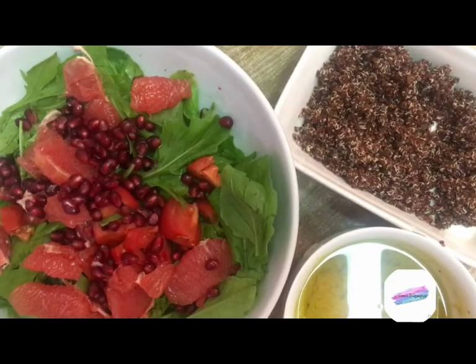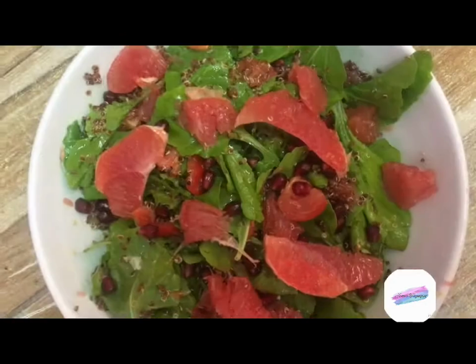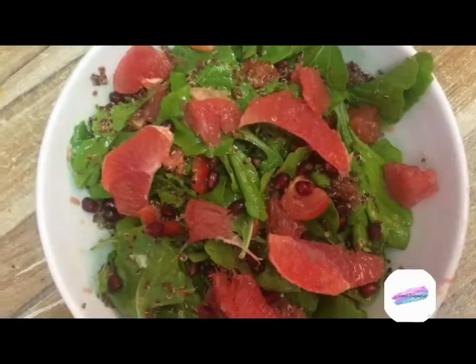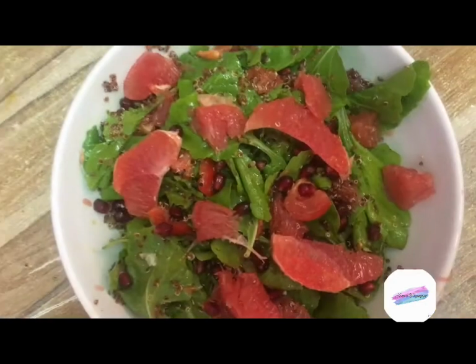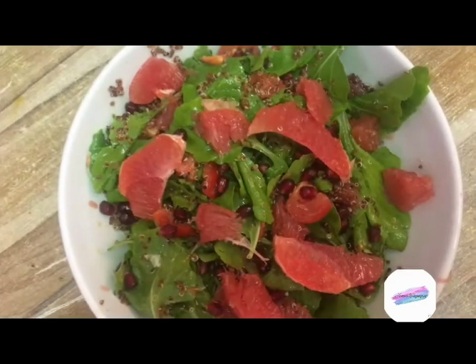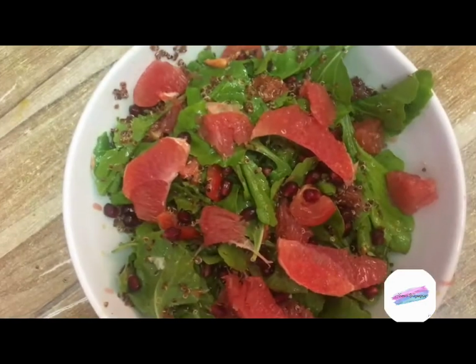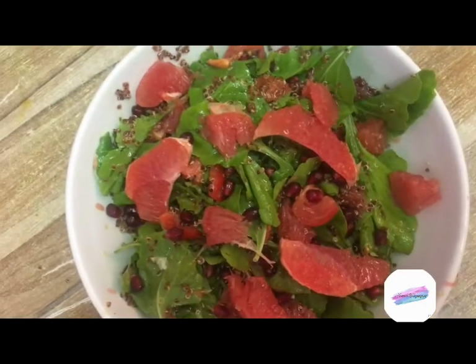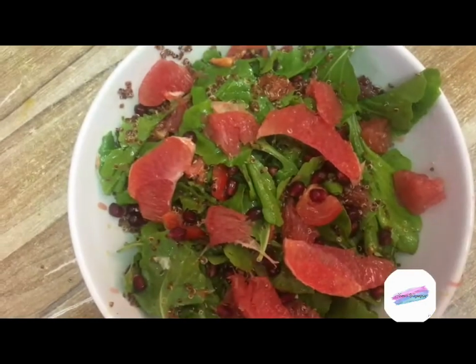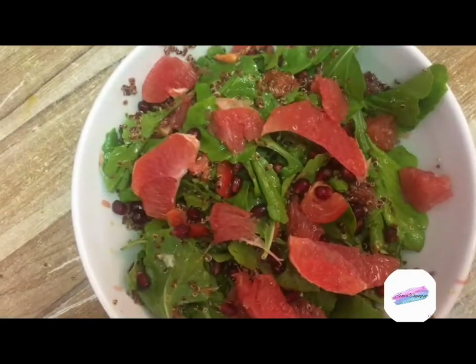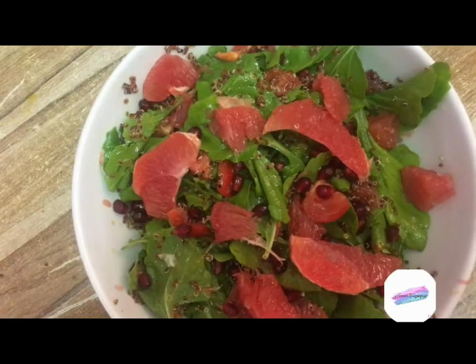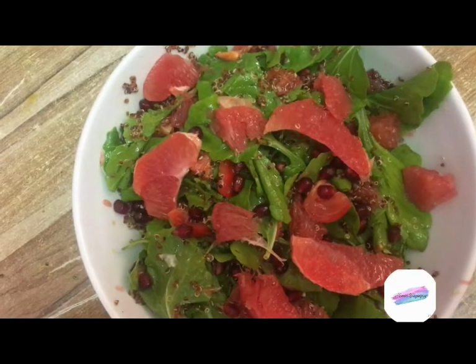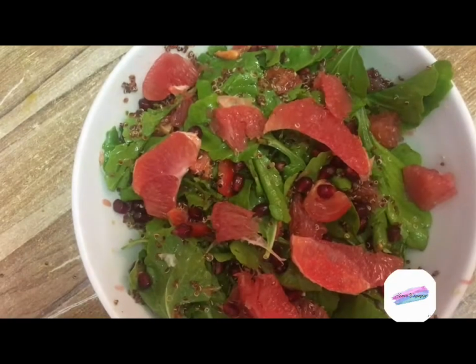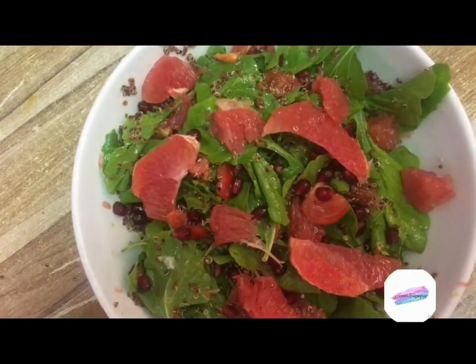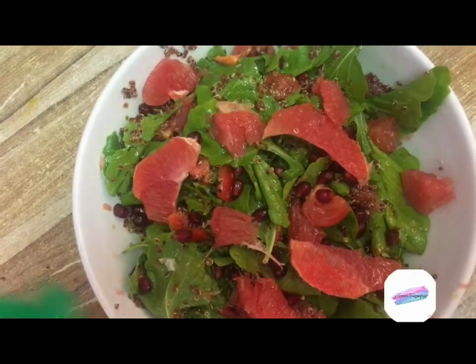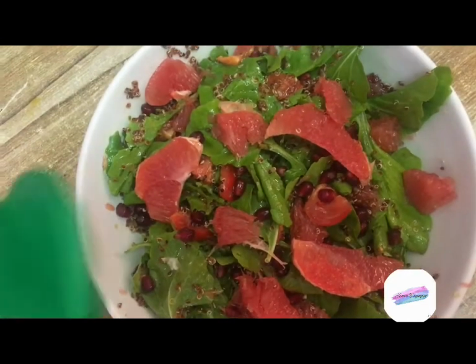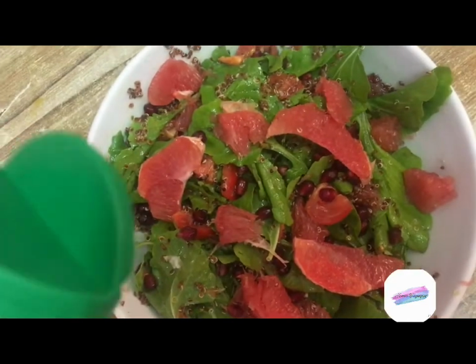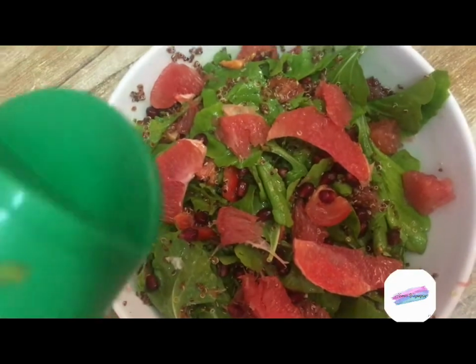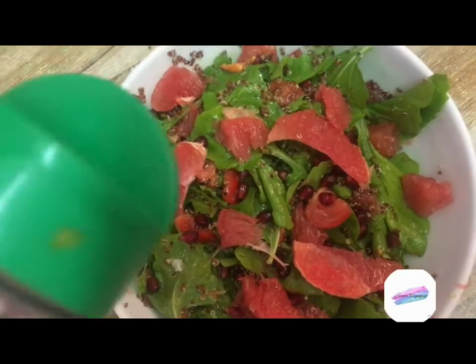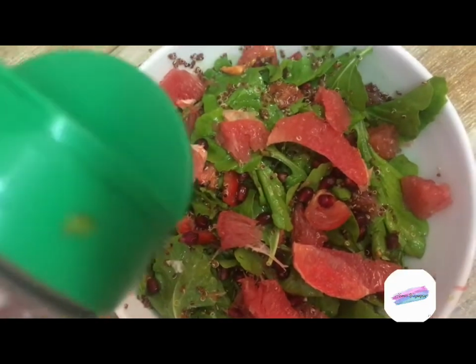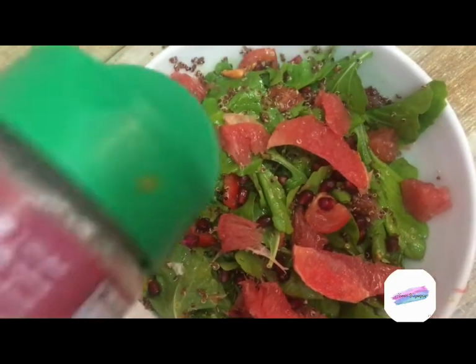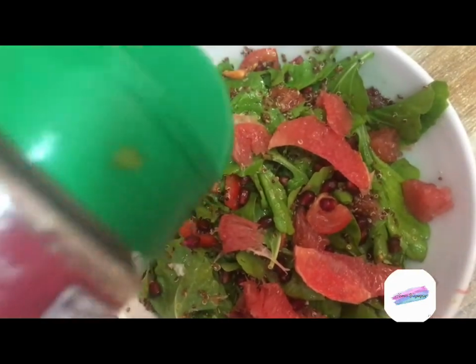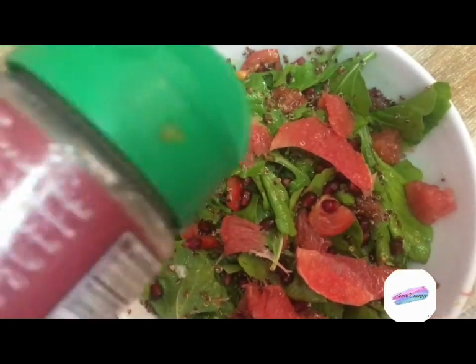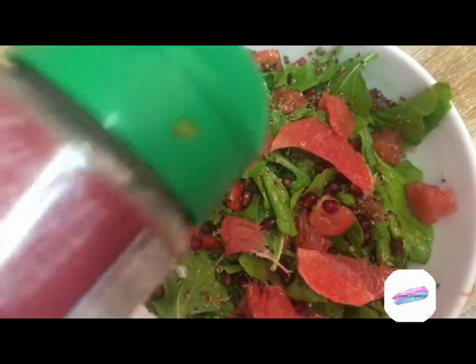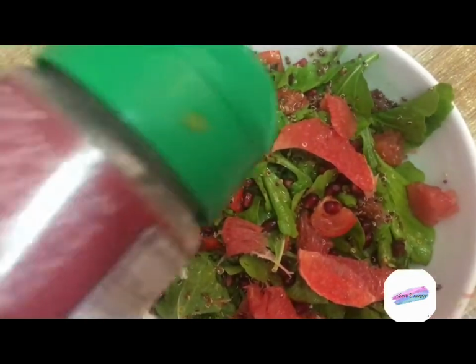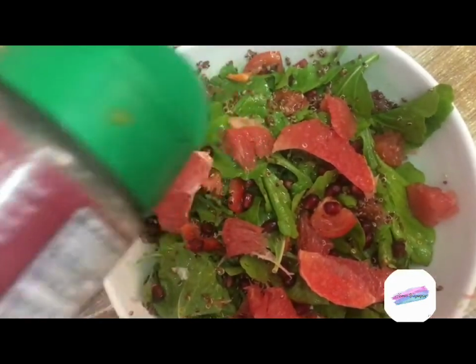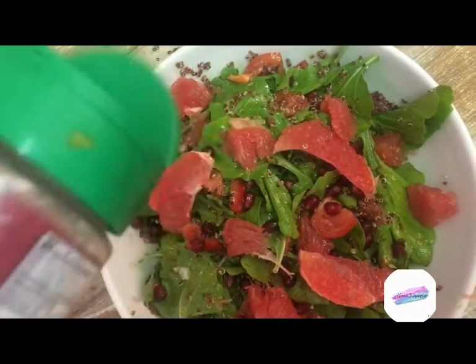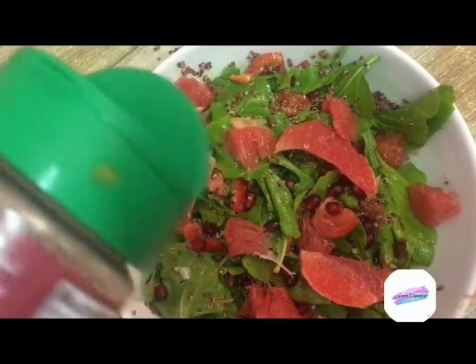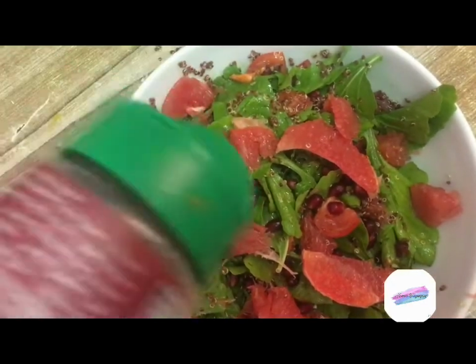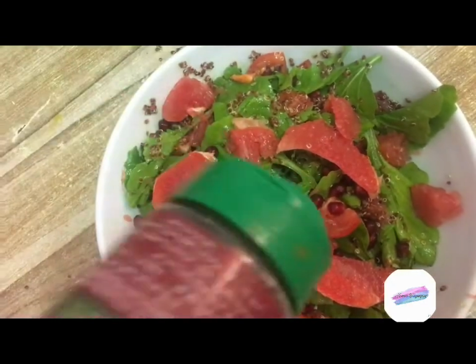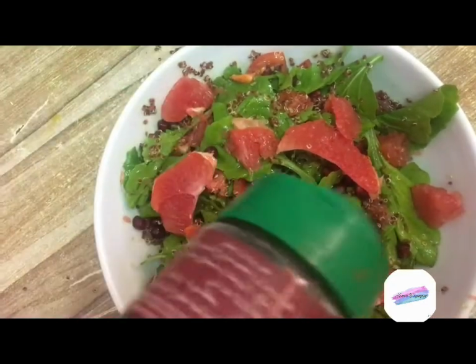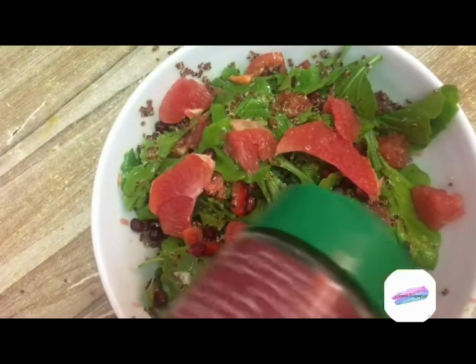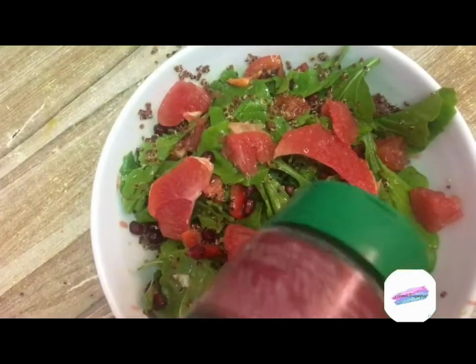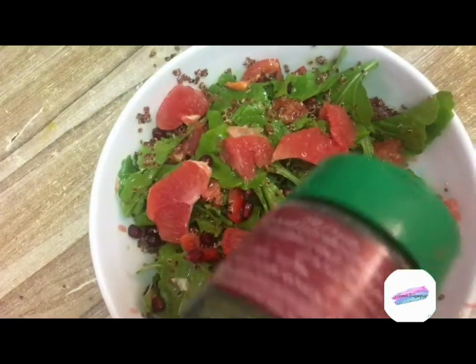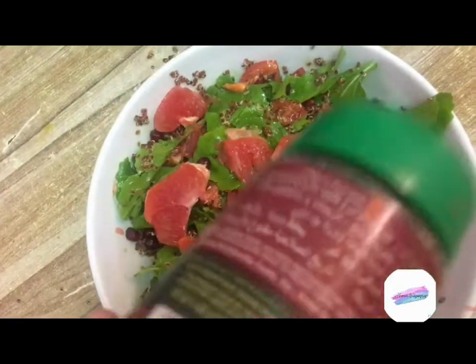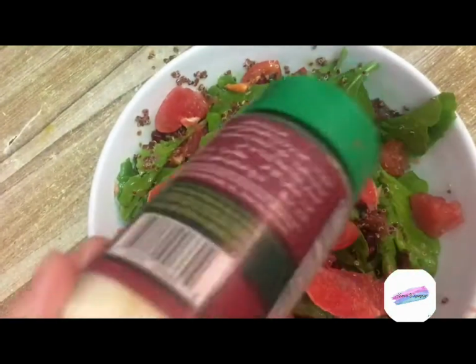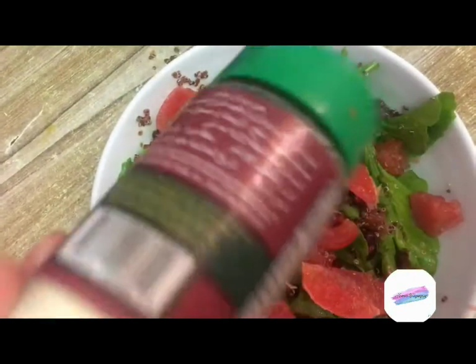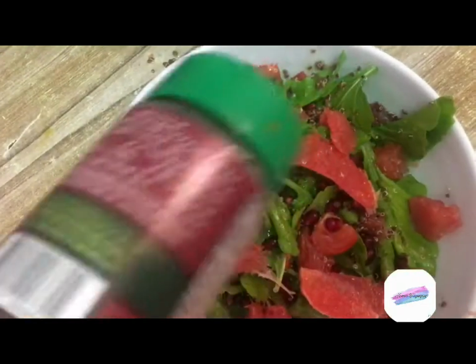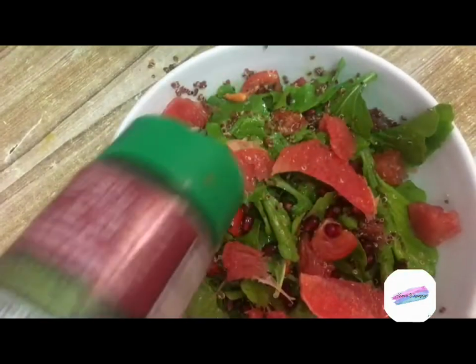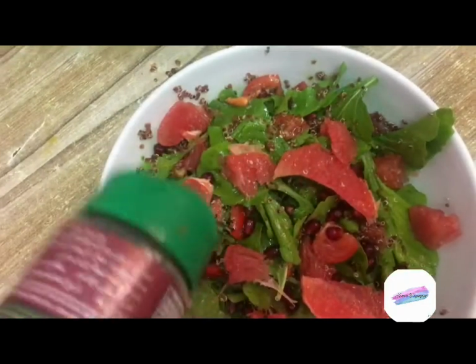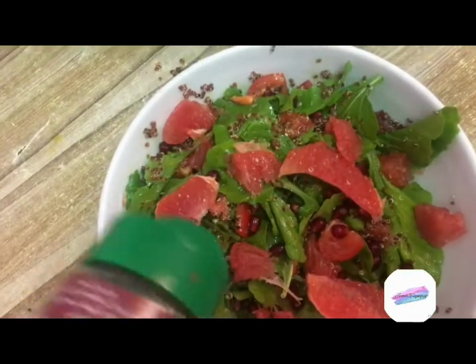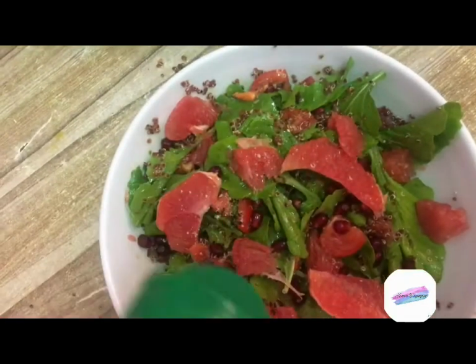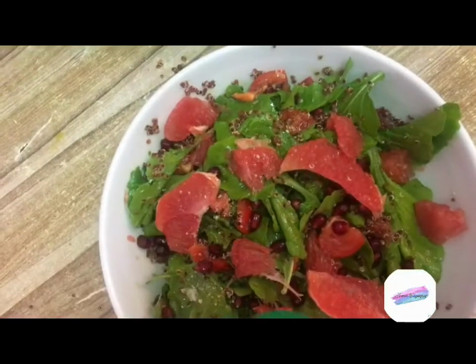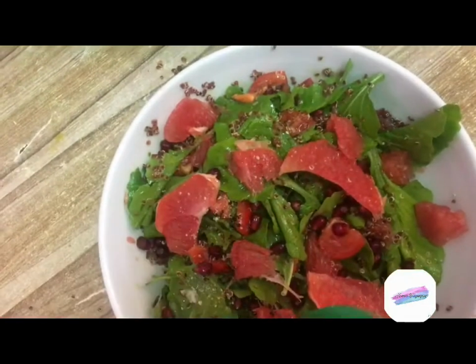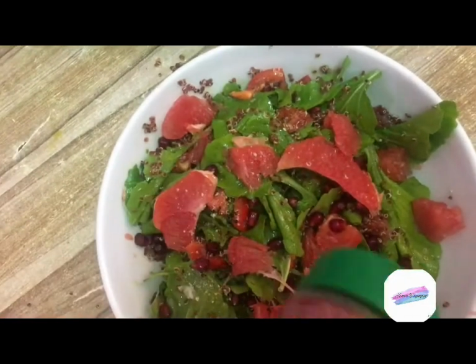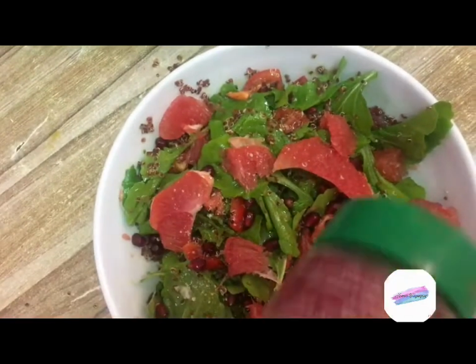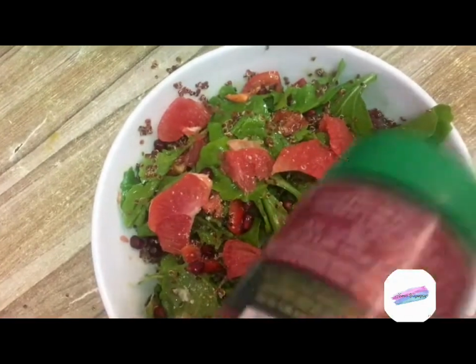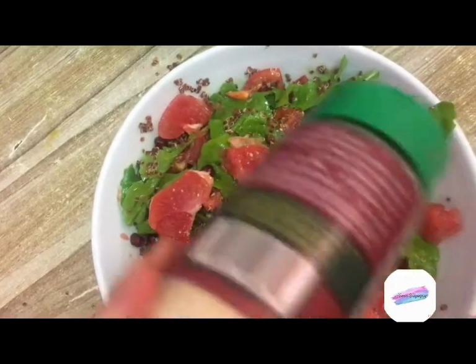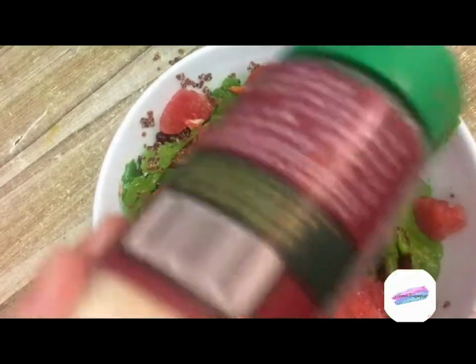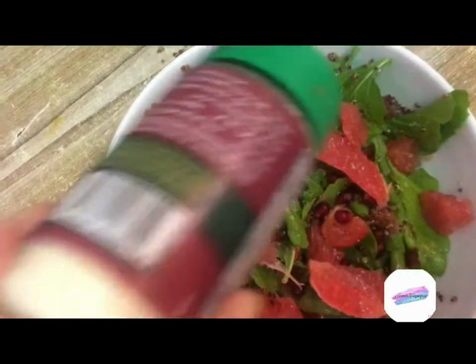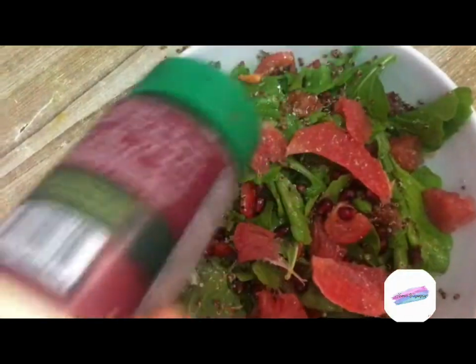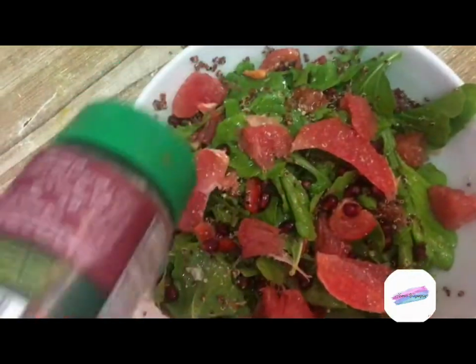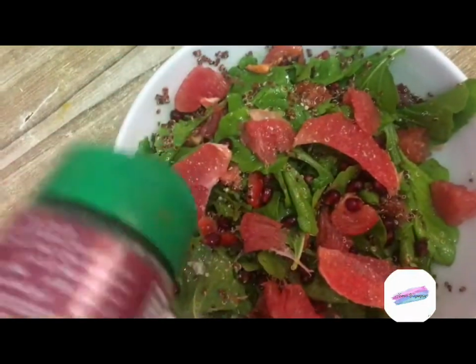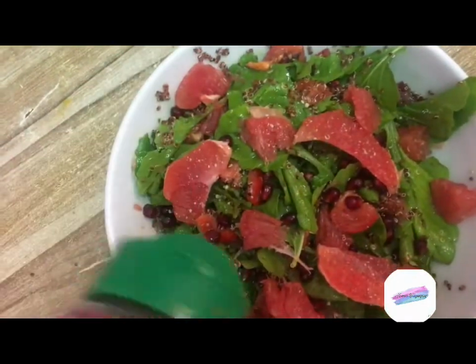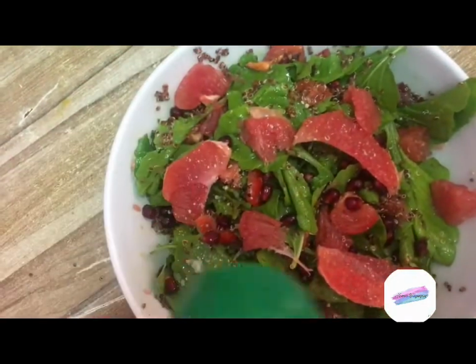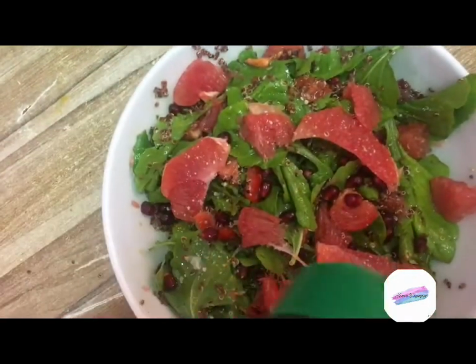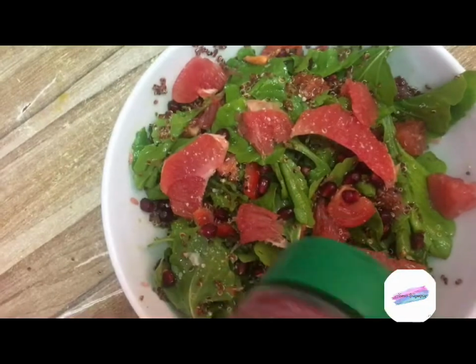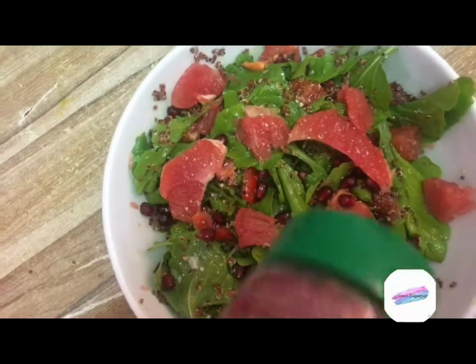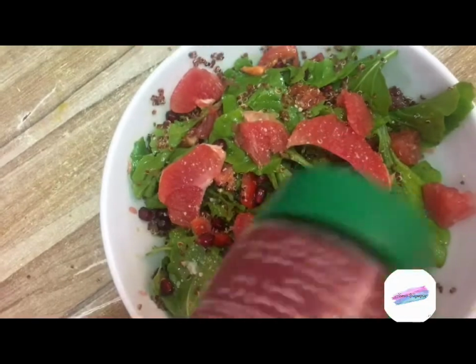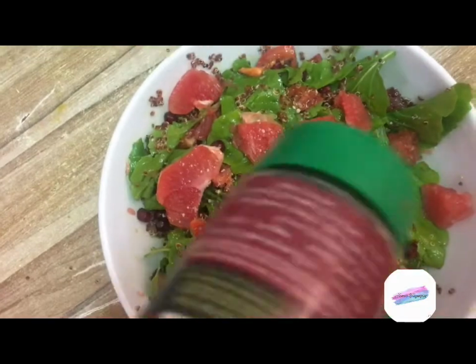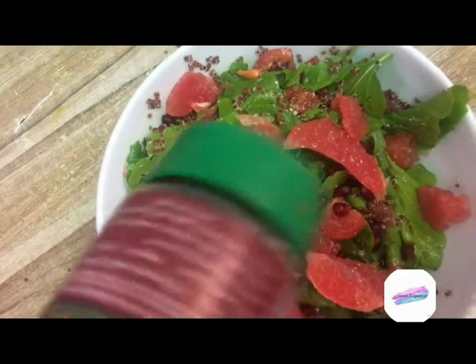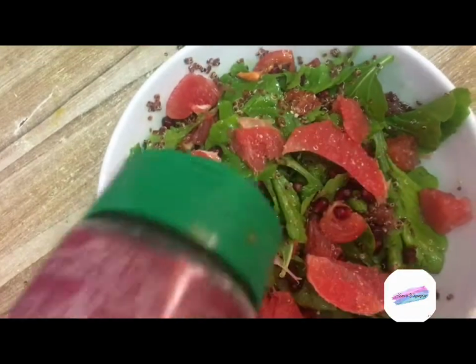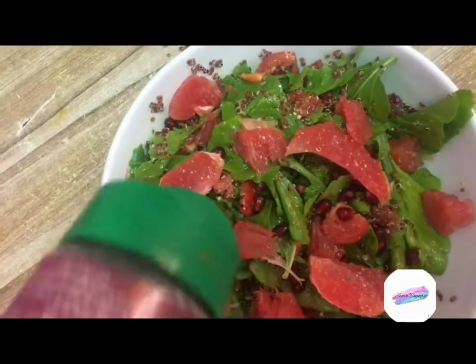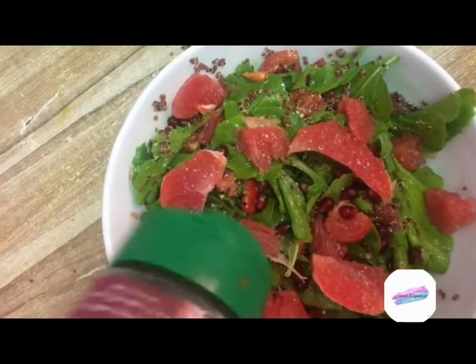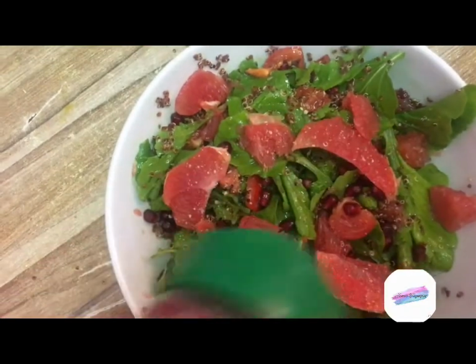So this is it guys, my arugula quinoa salad. I added parmesan cheese on top of it to add extra flavor.